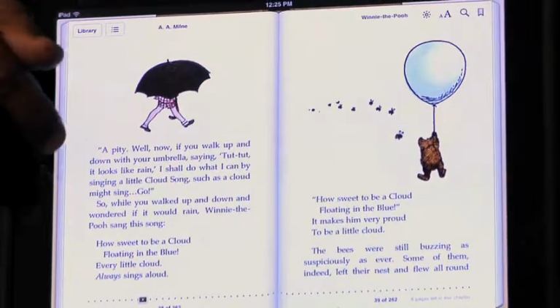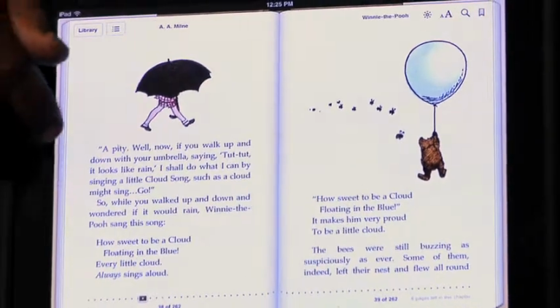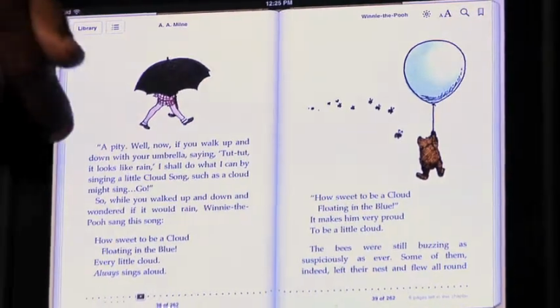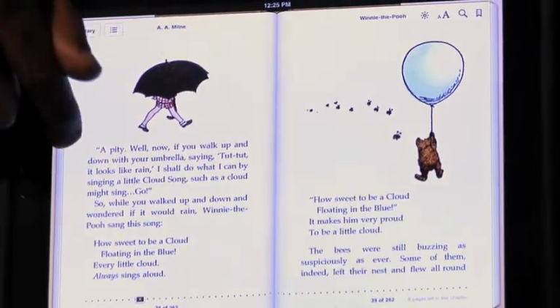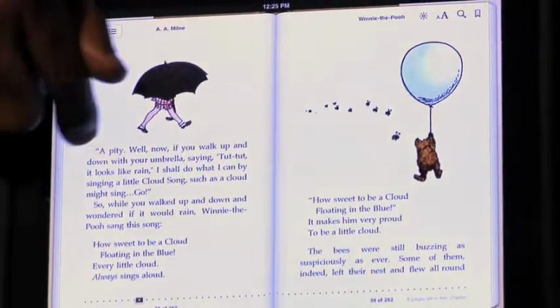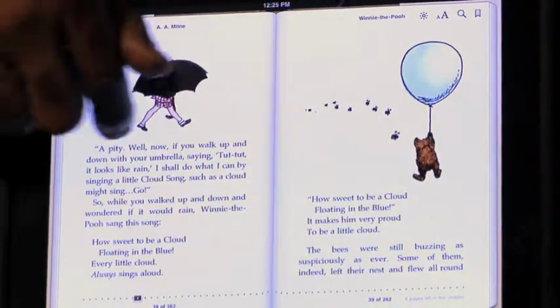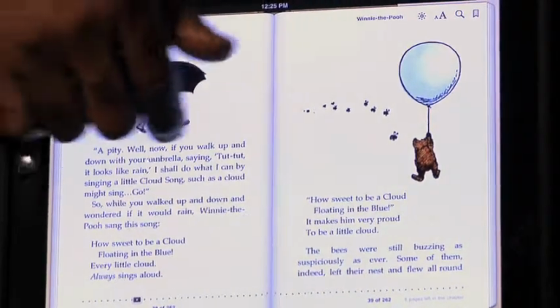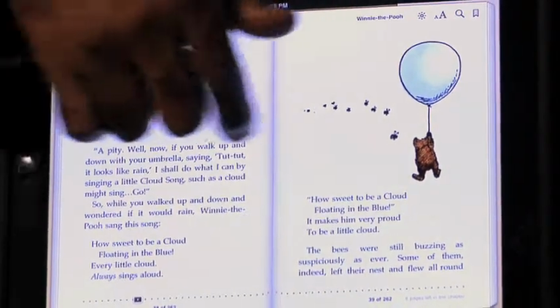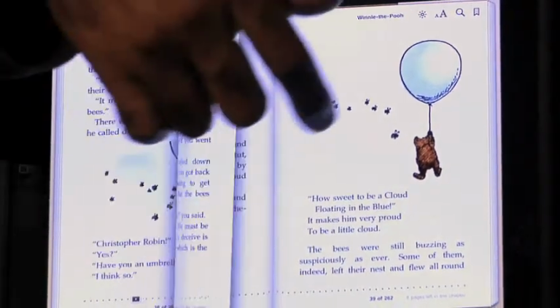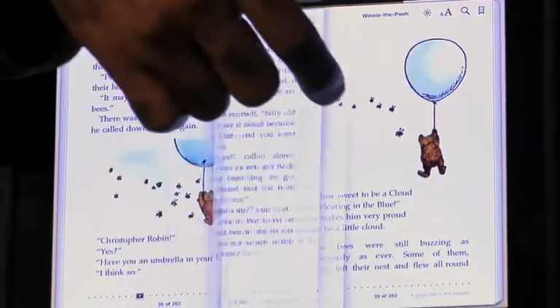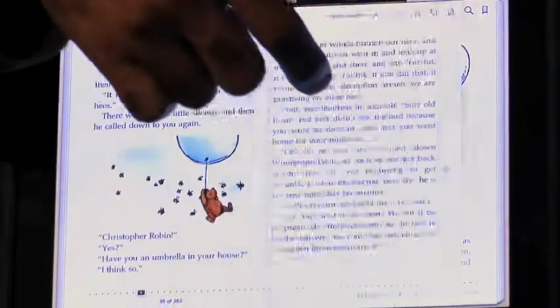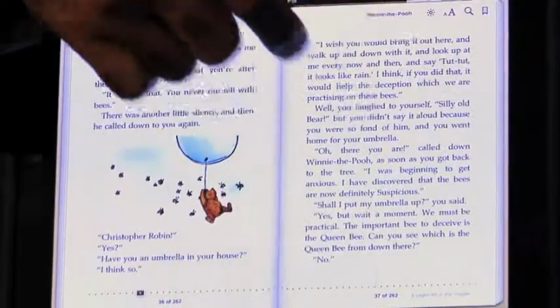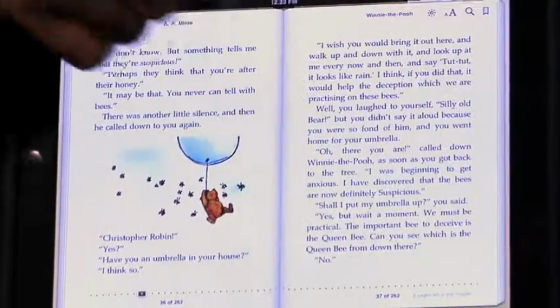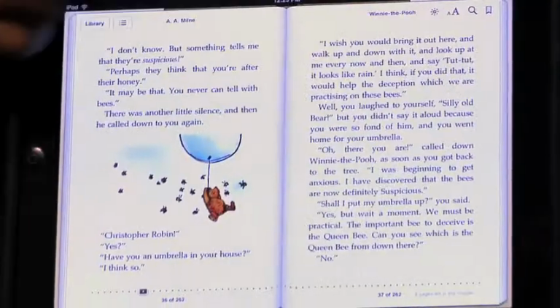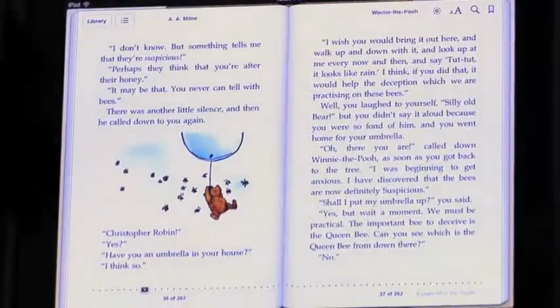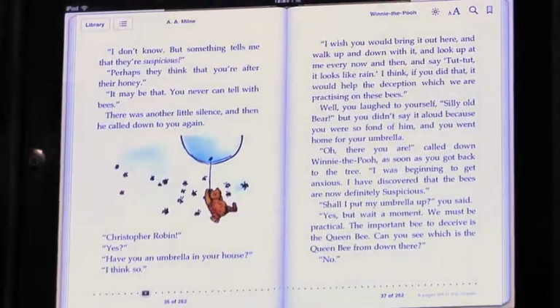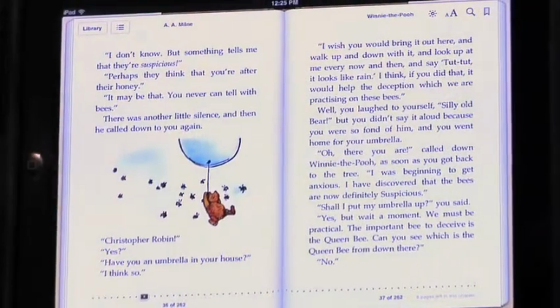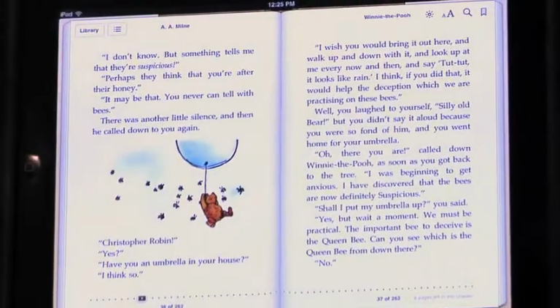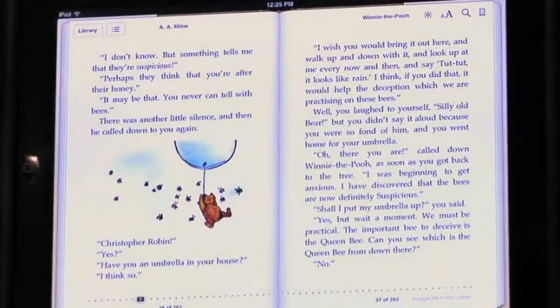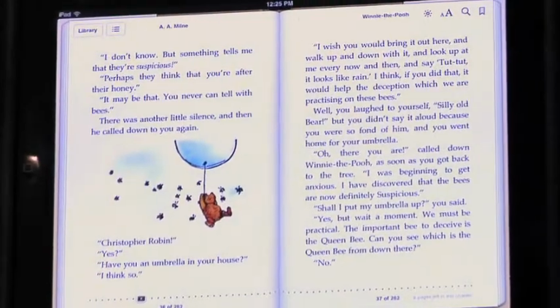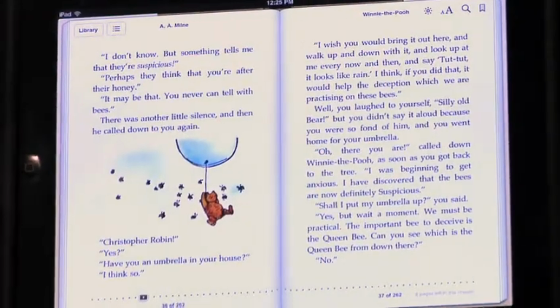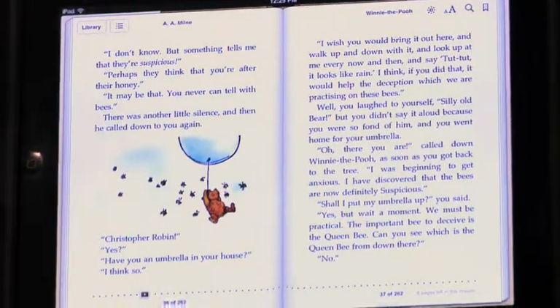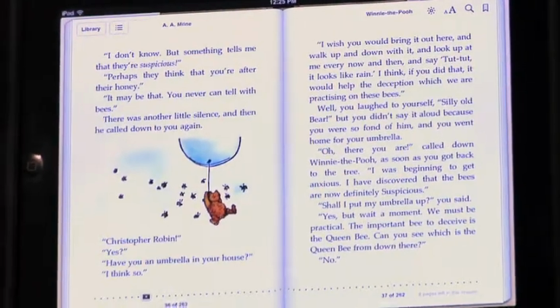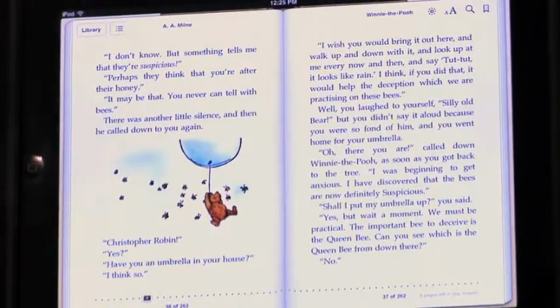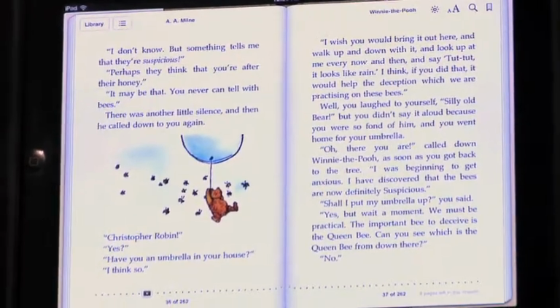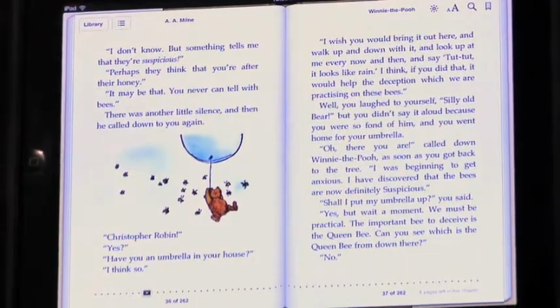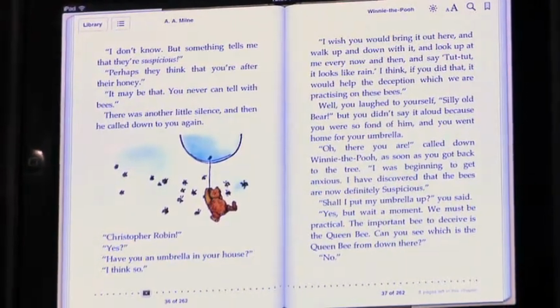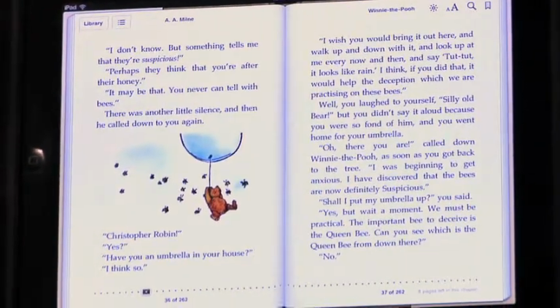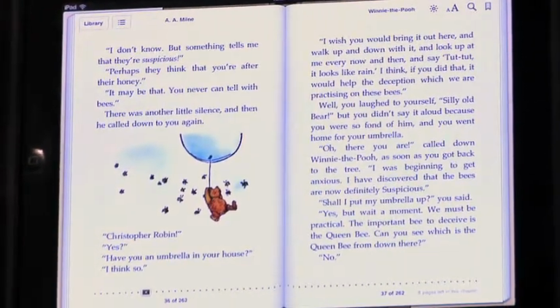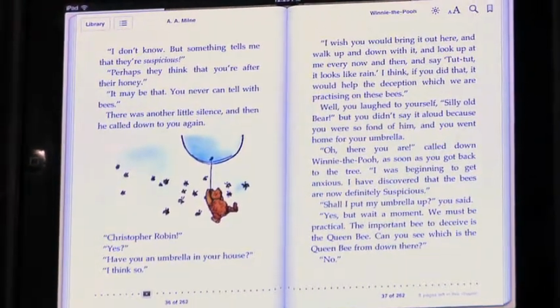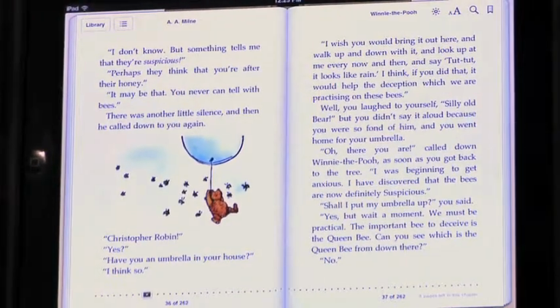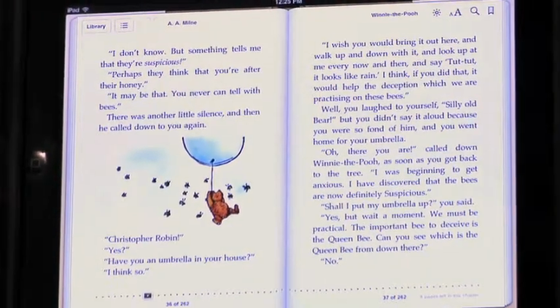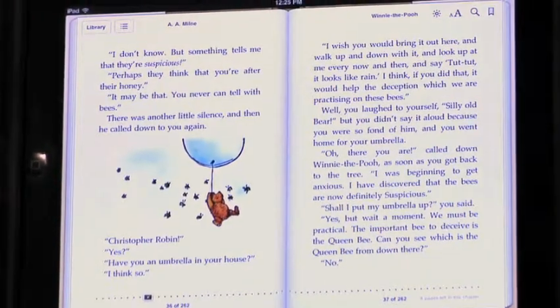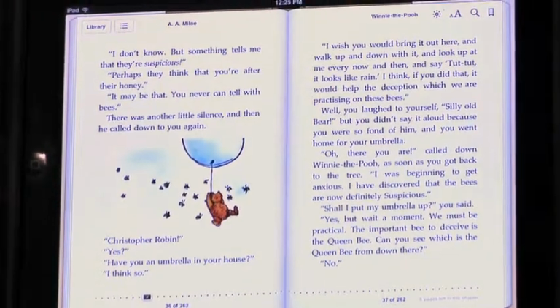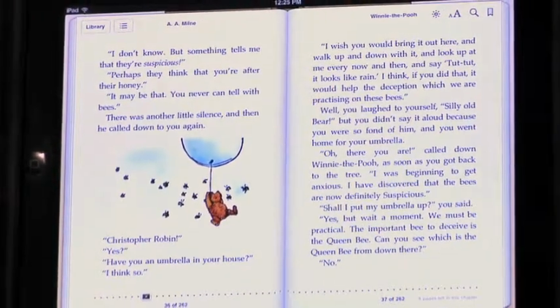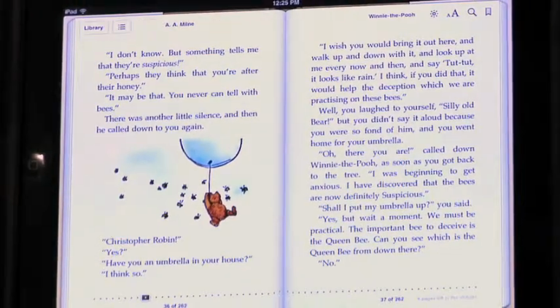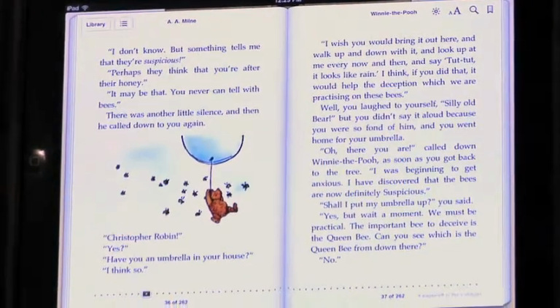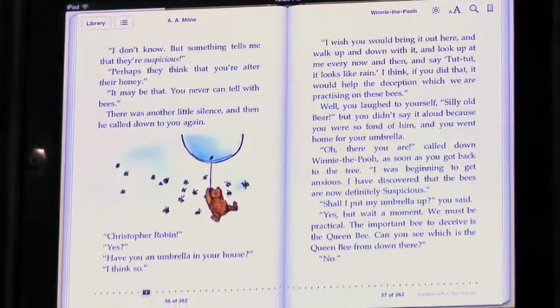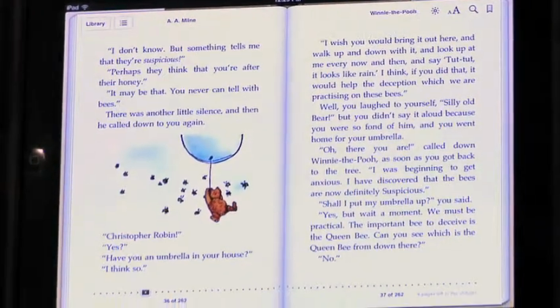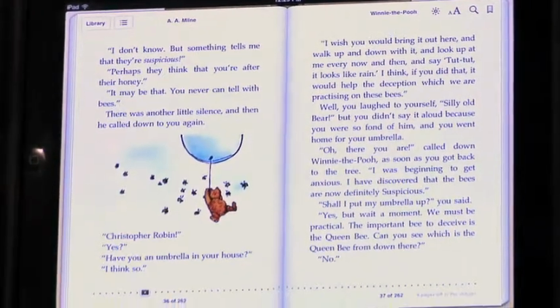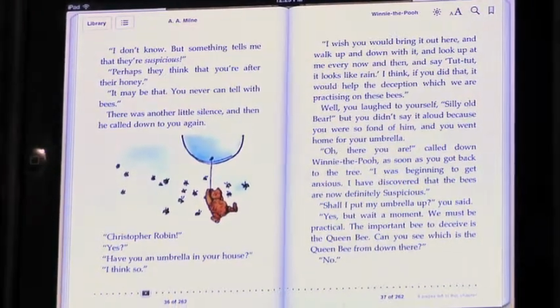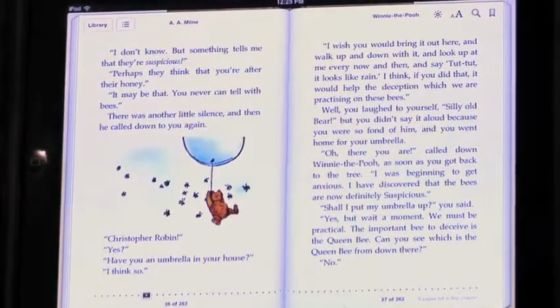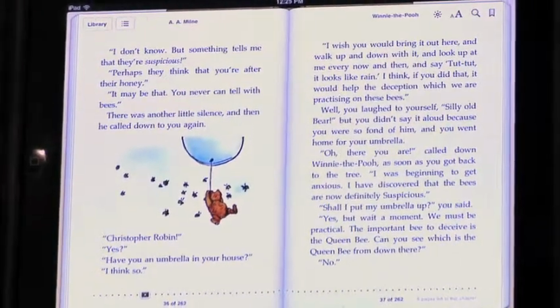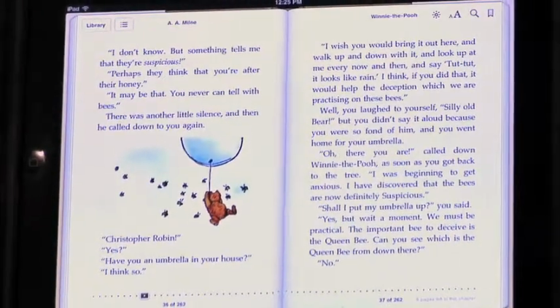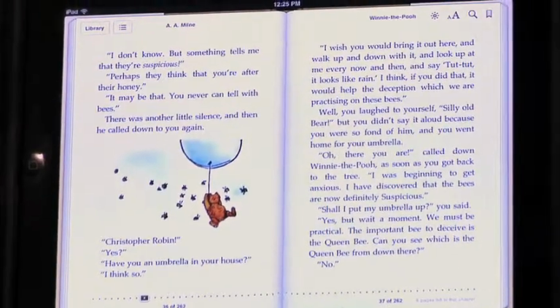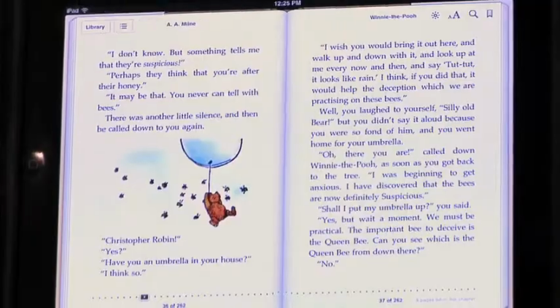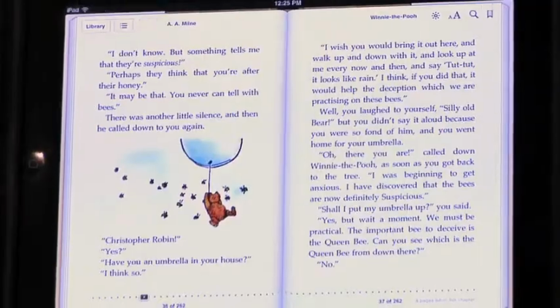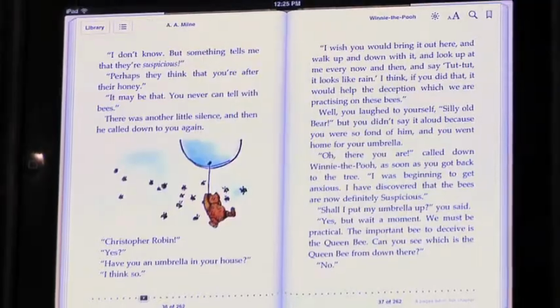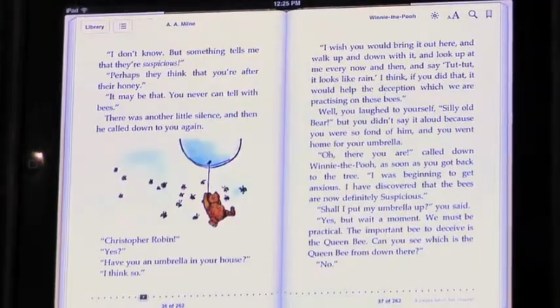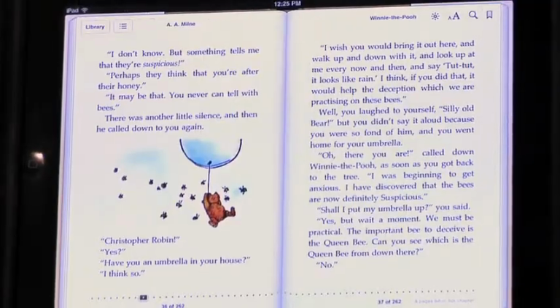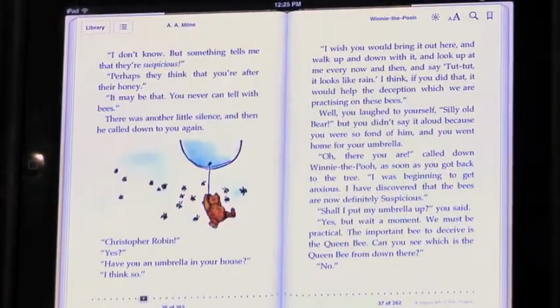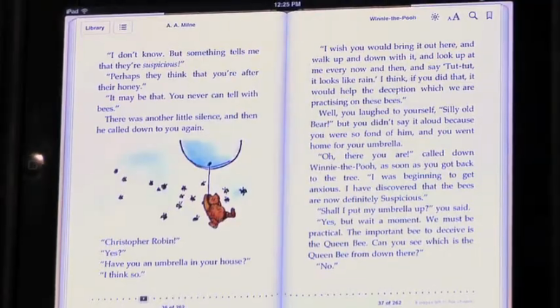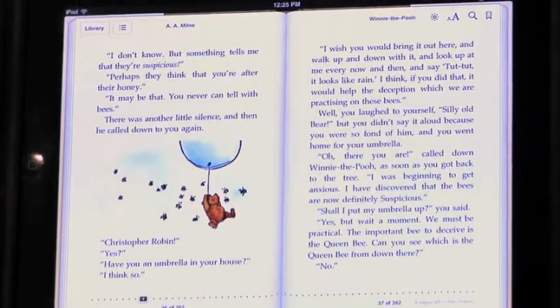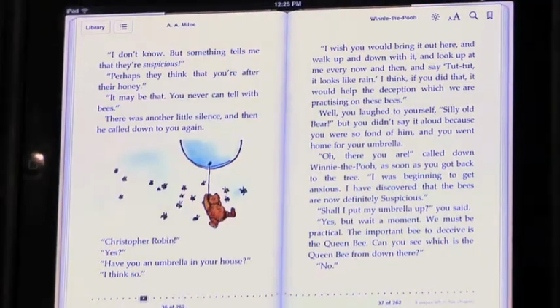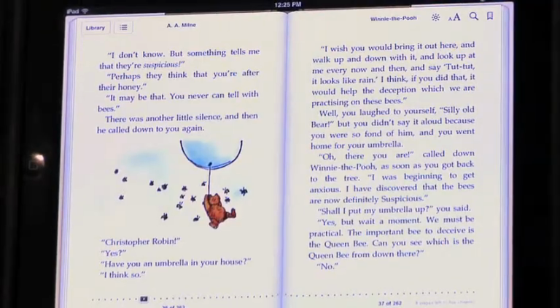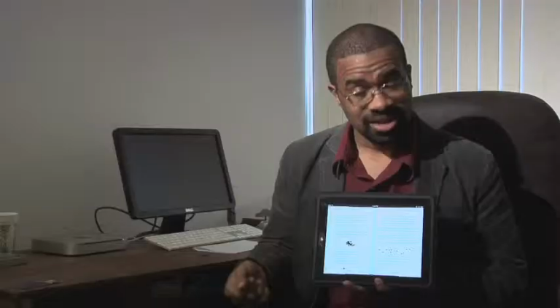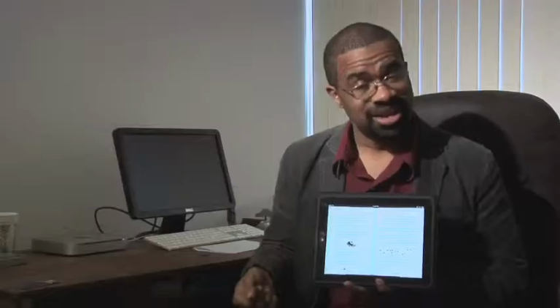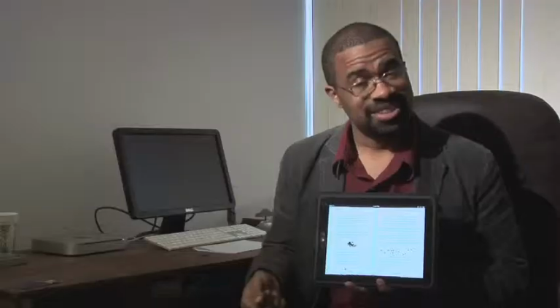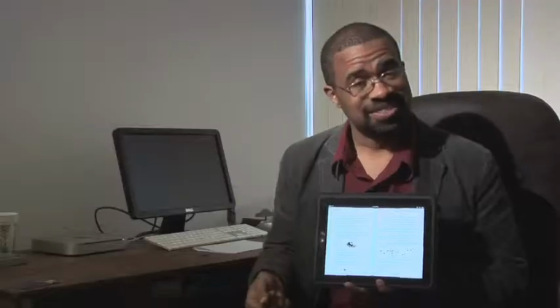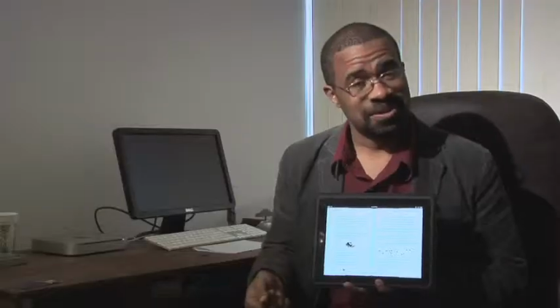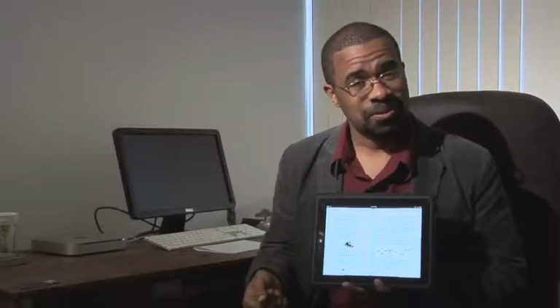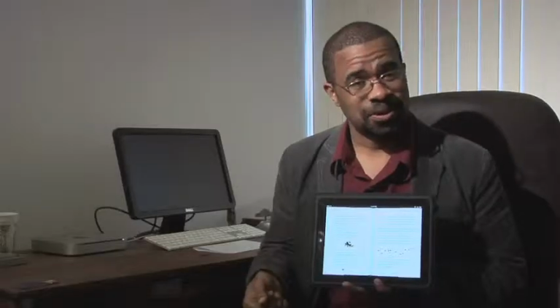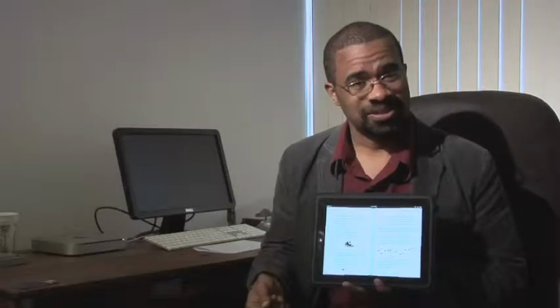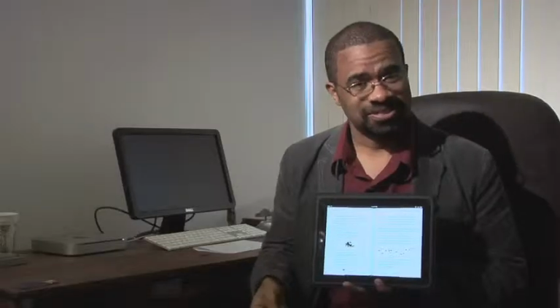You can go ahead and flip the page. And that's how it works.